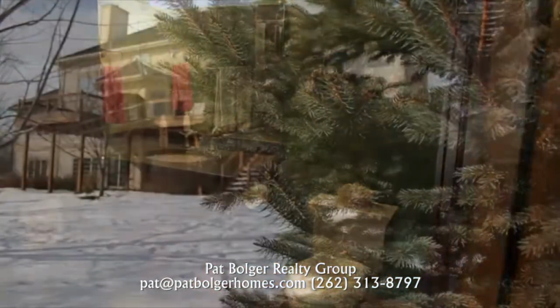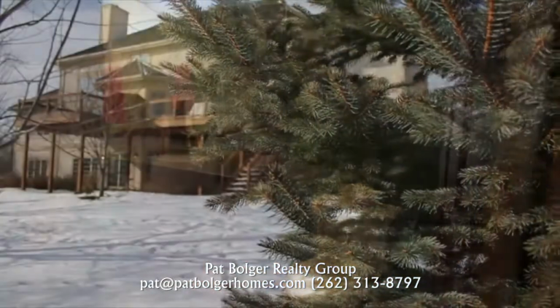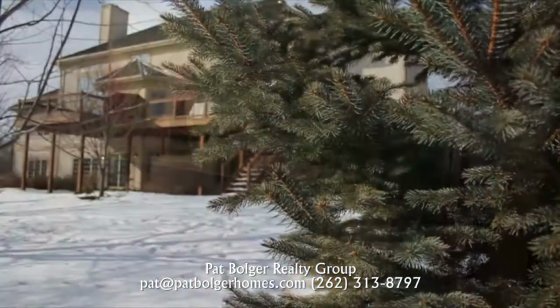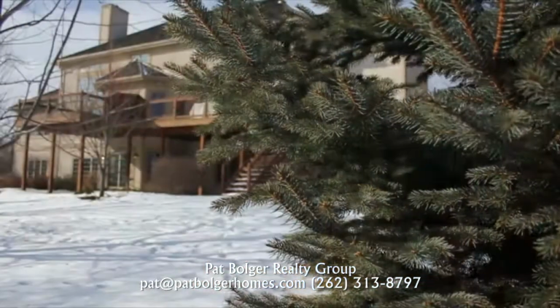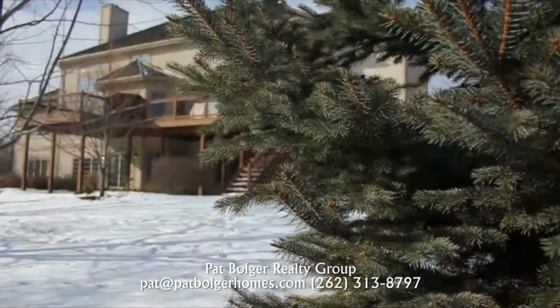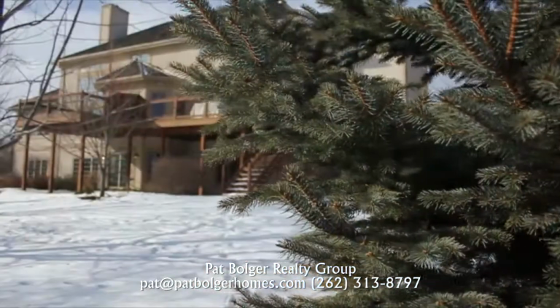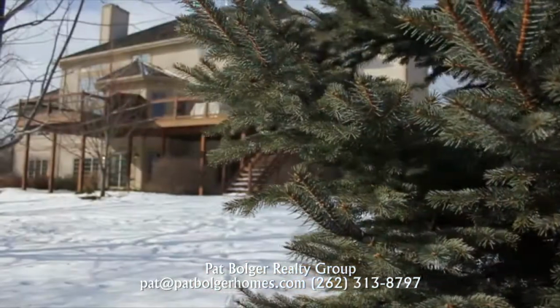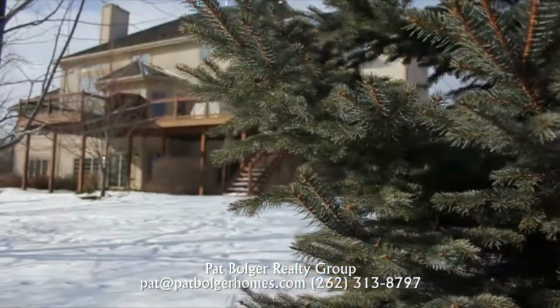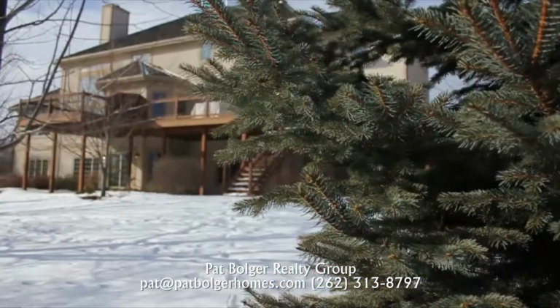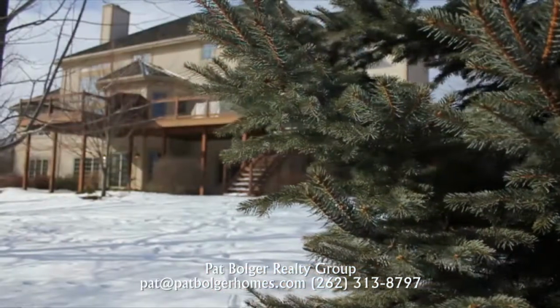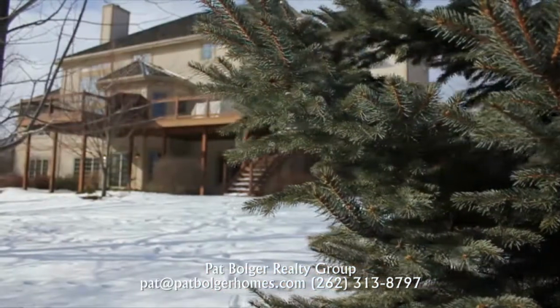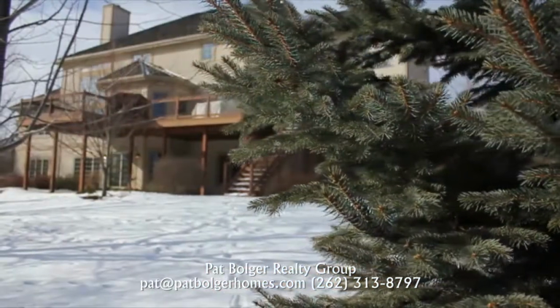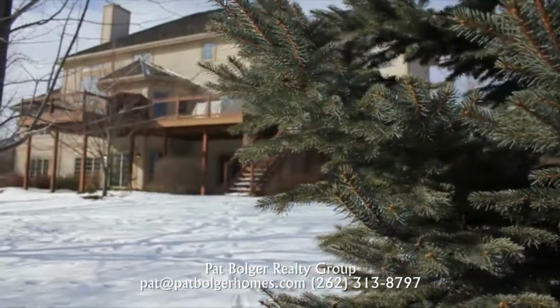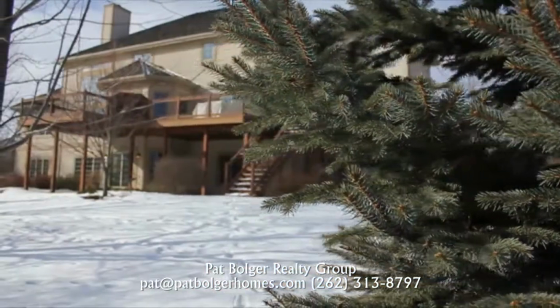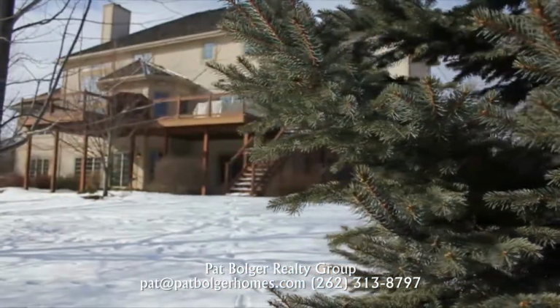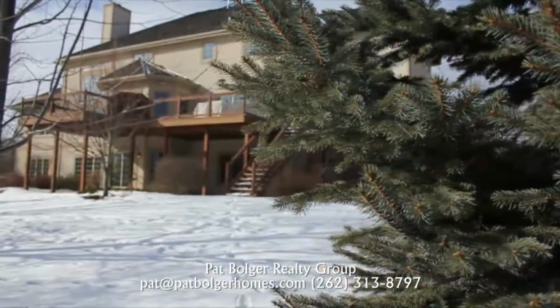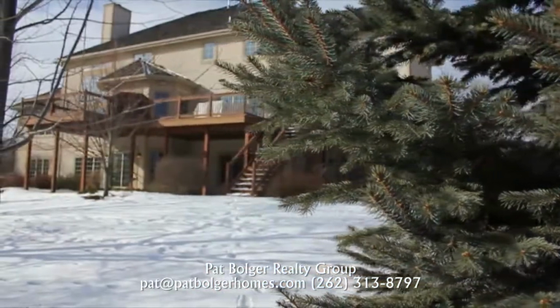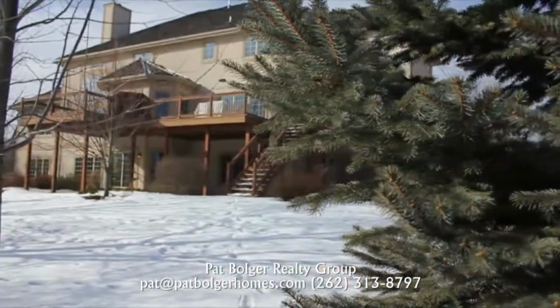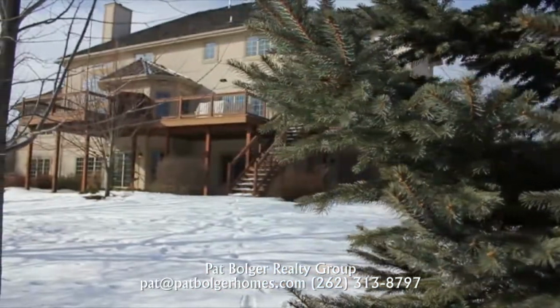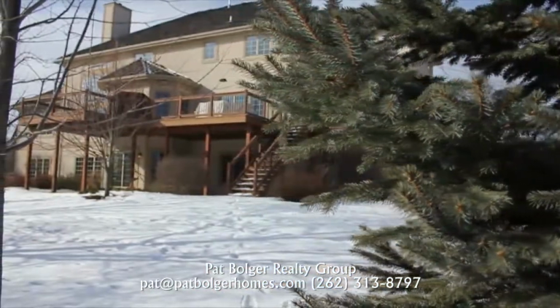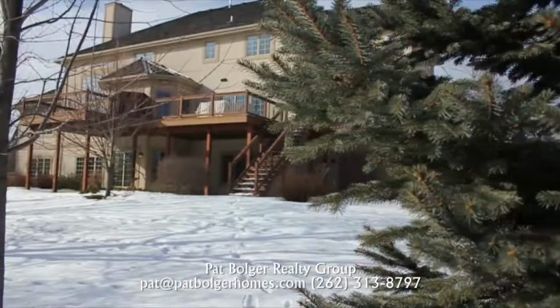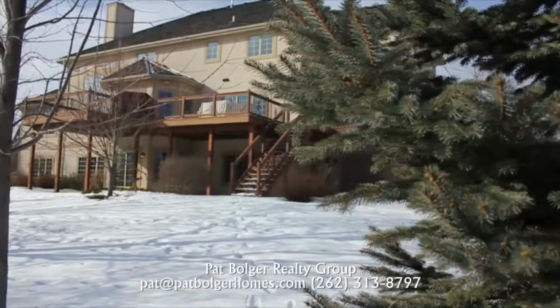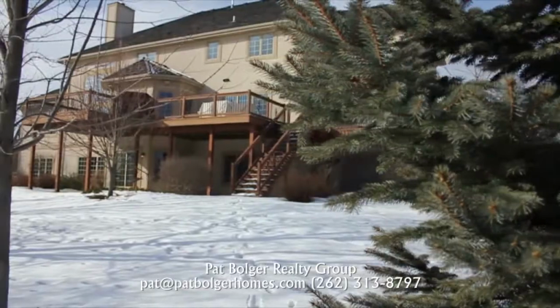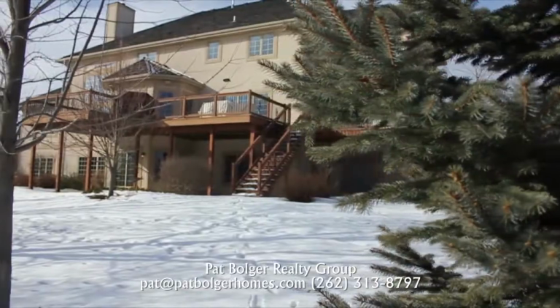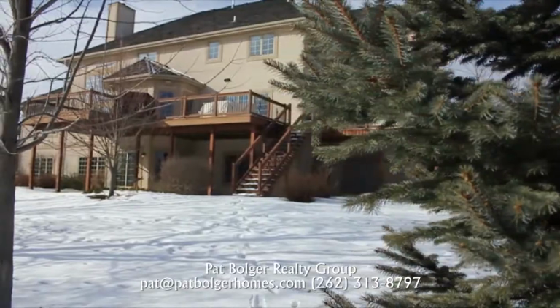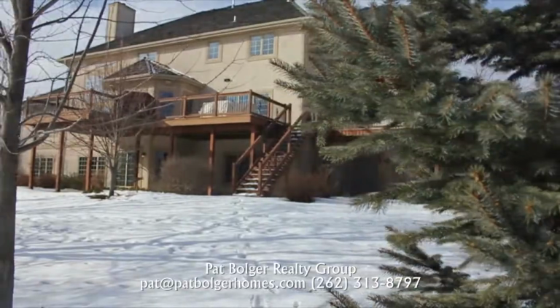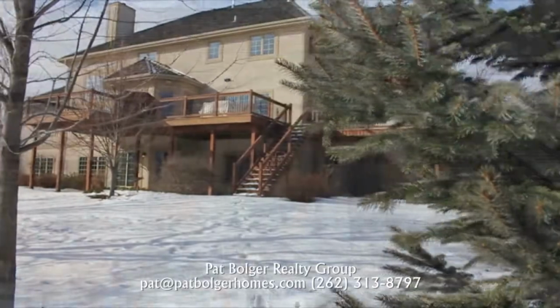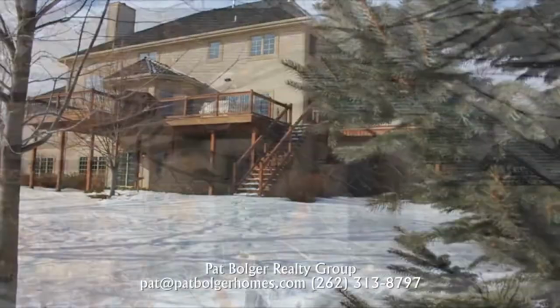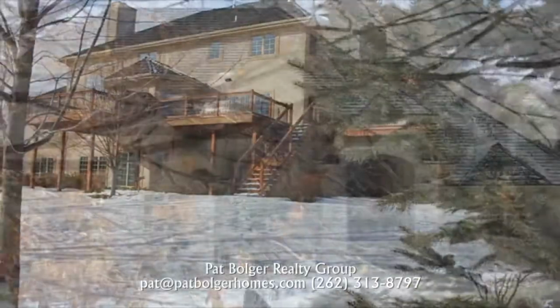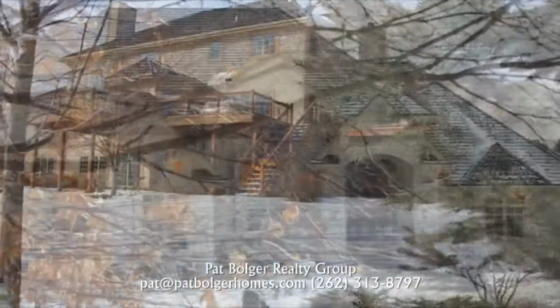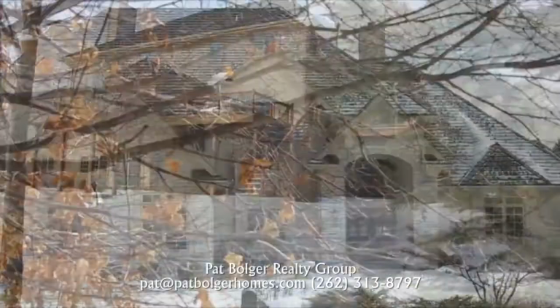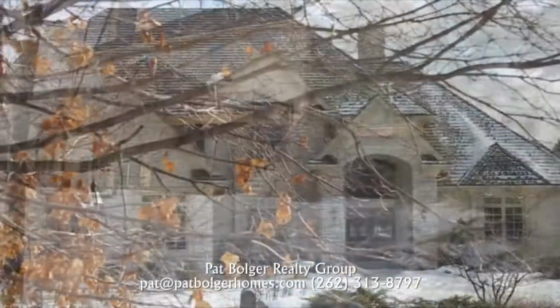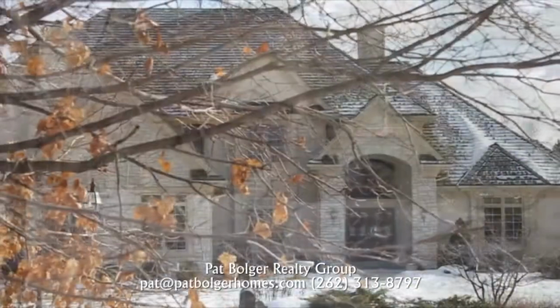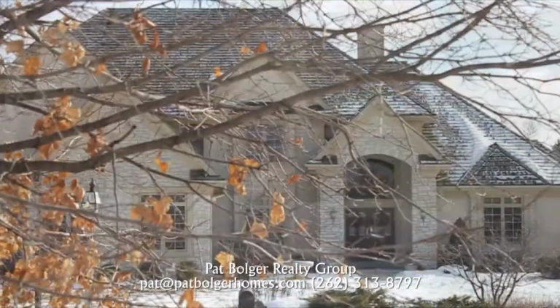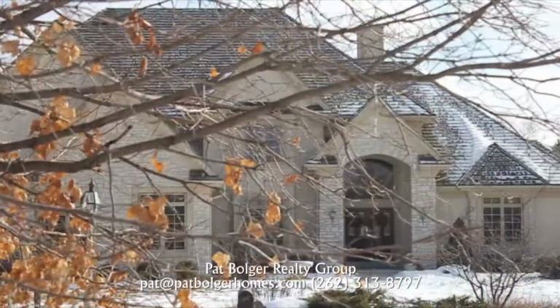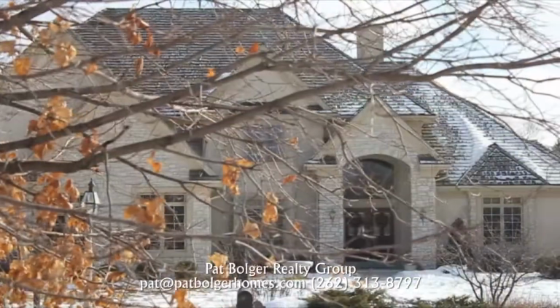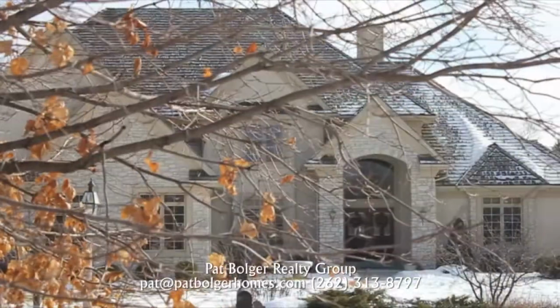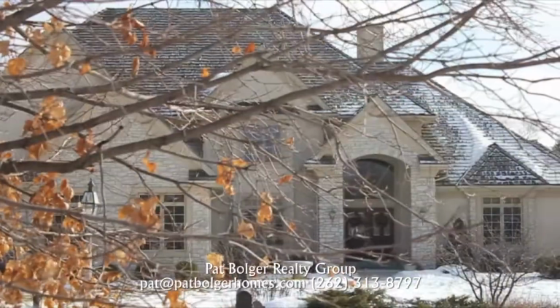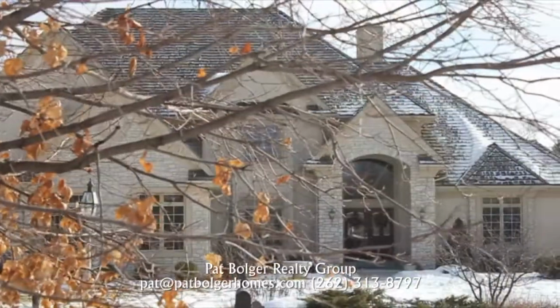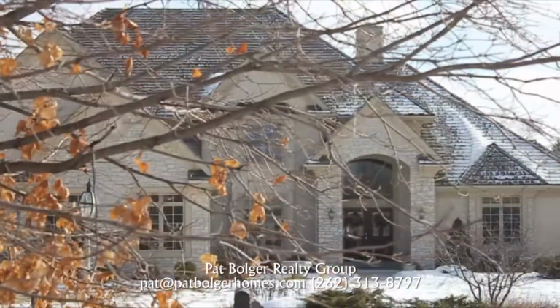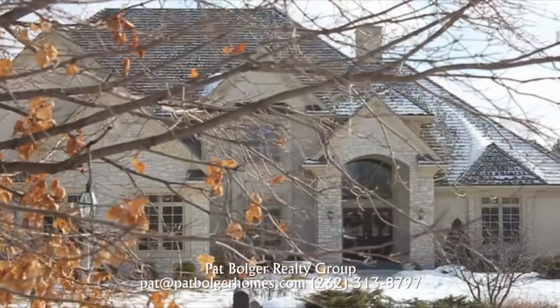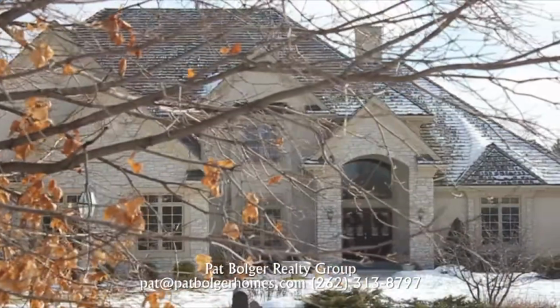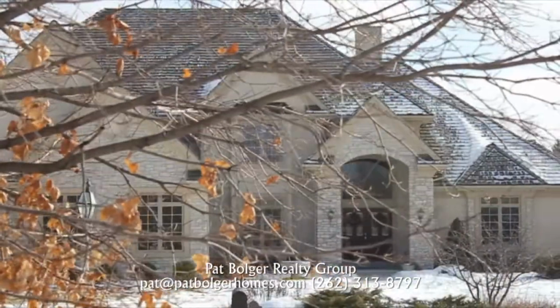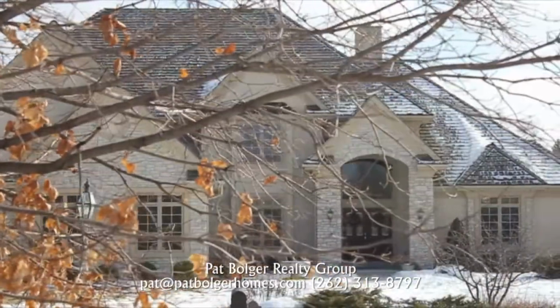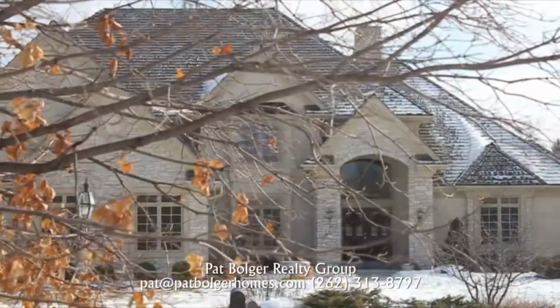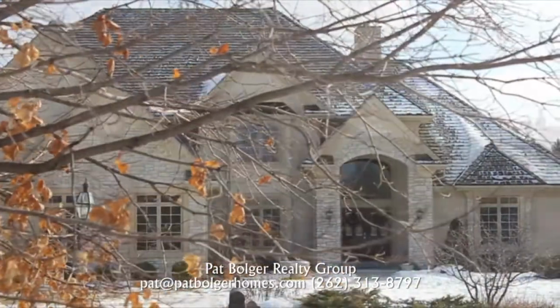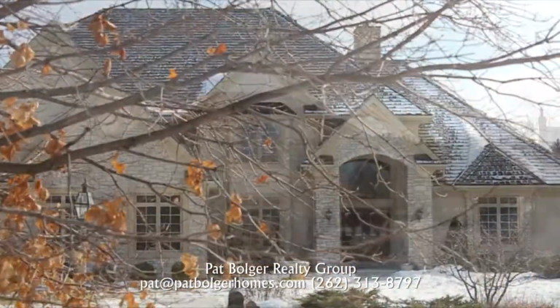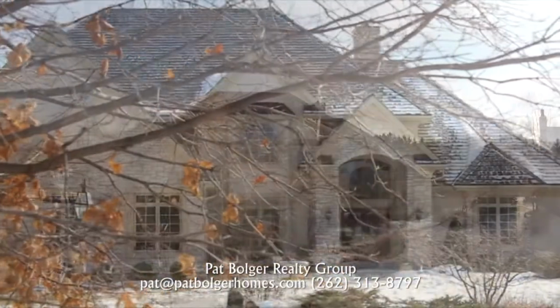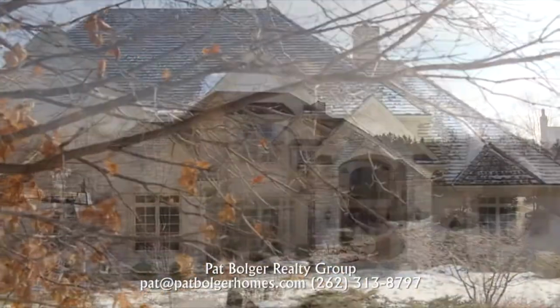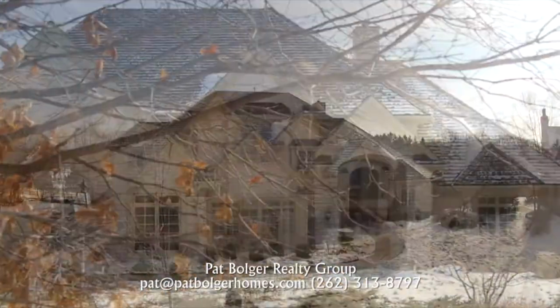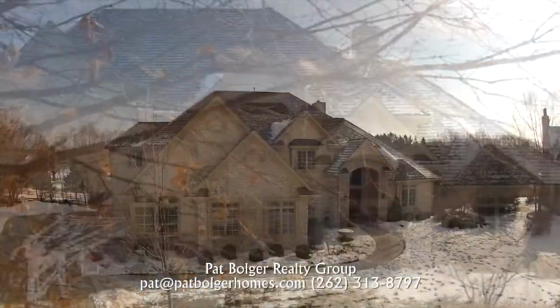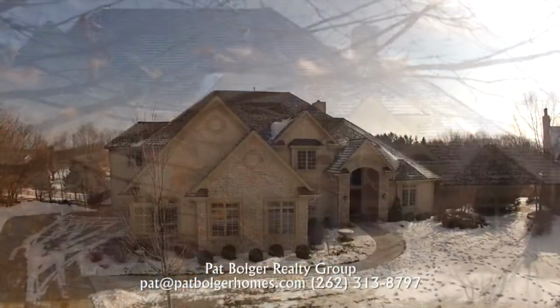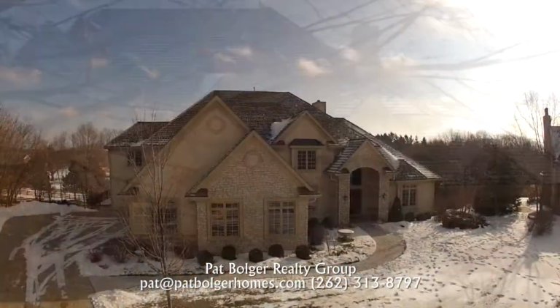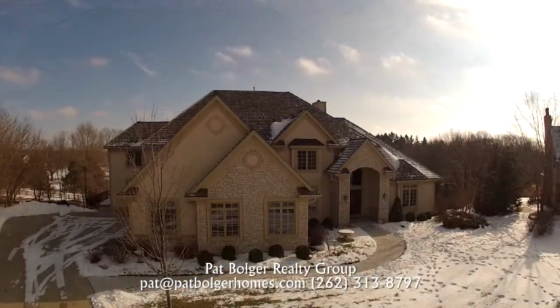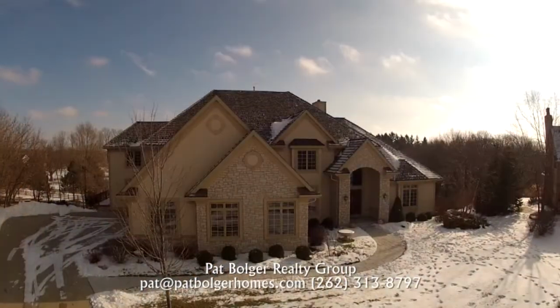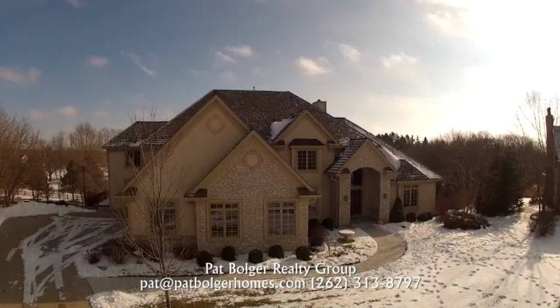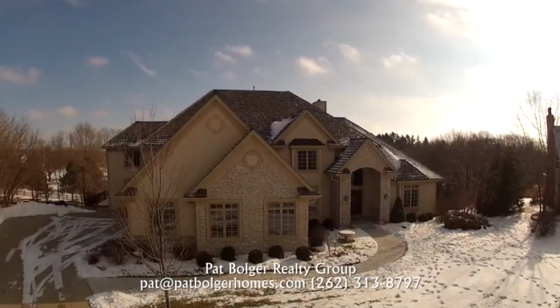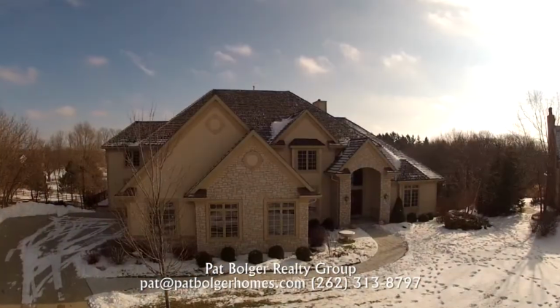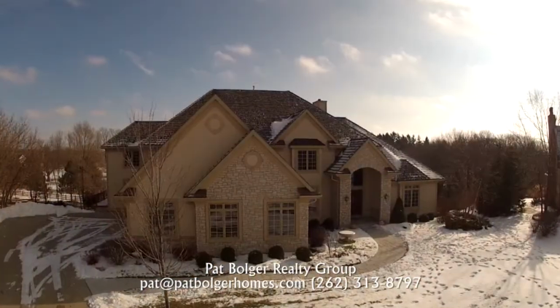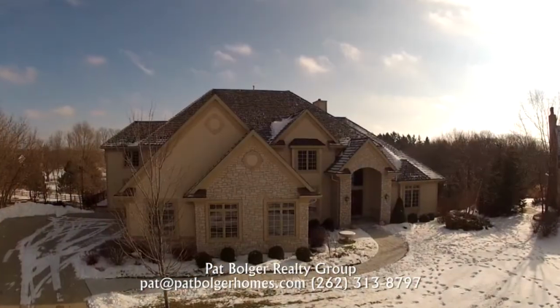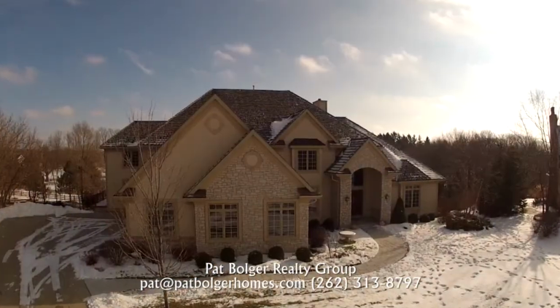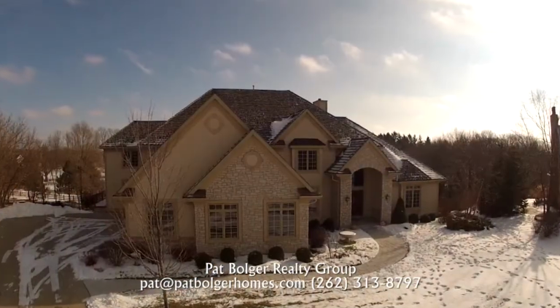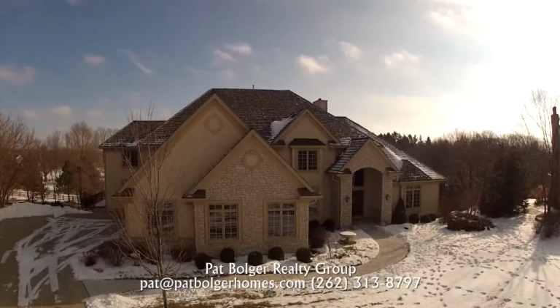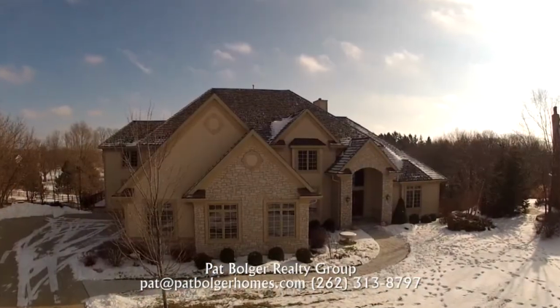This Delafield residence is a treasure you won't want to miss on Lost Creek Court.